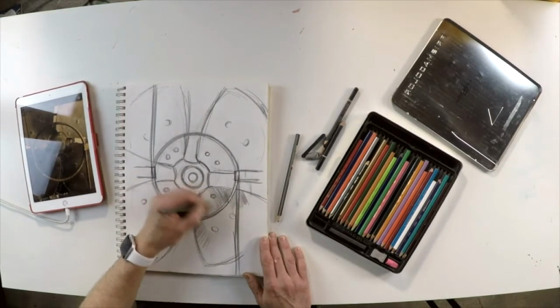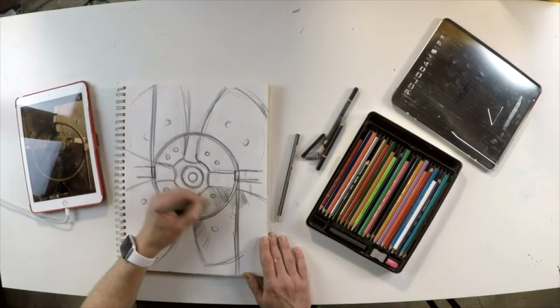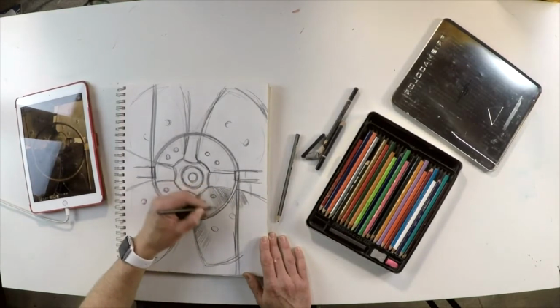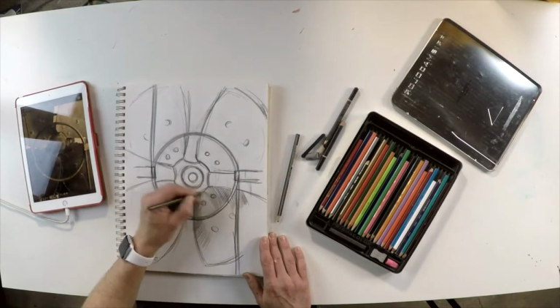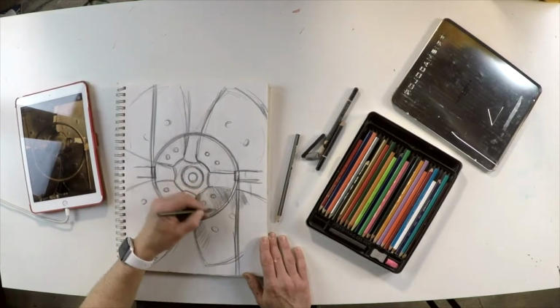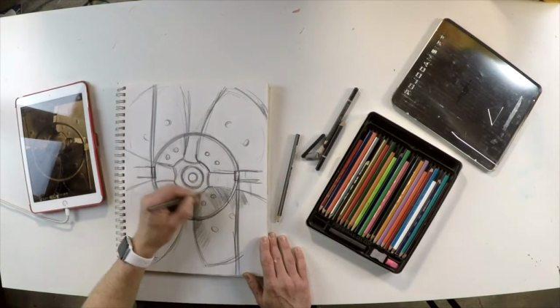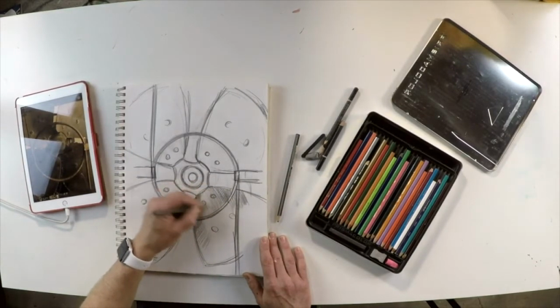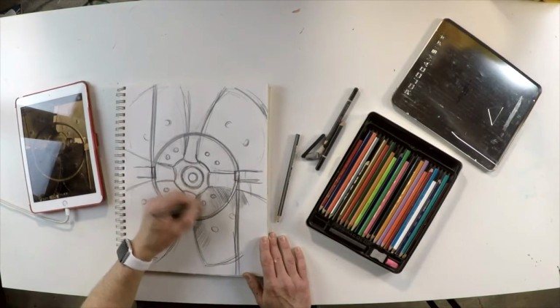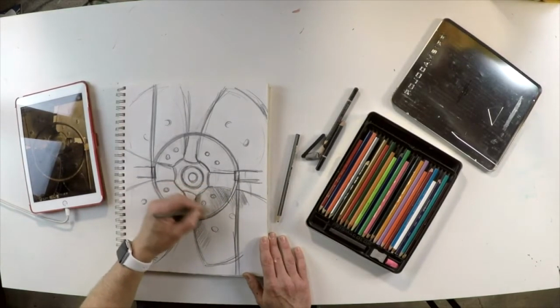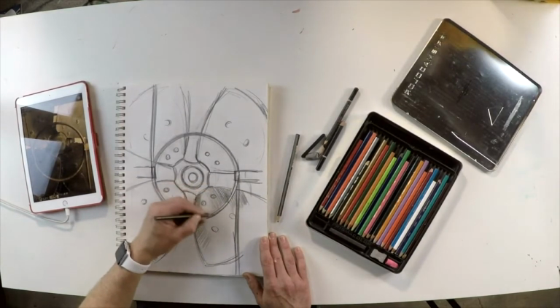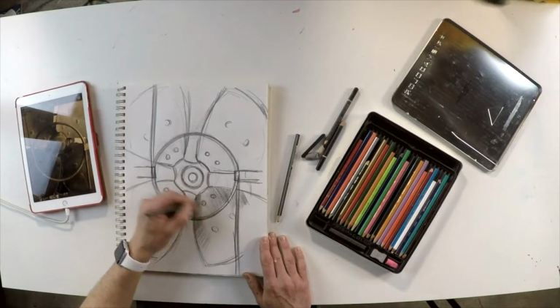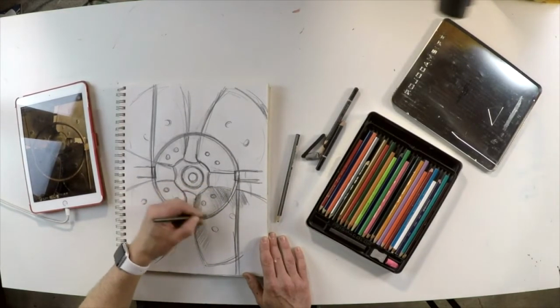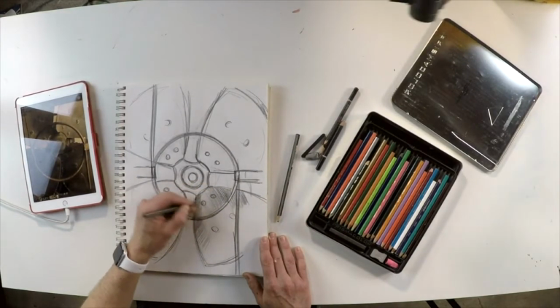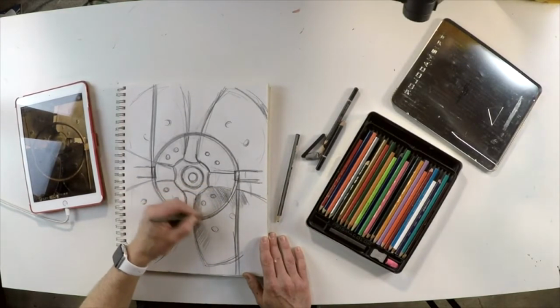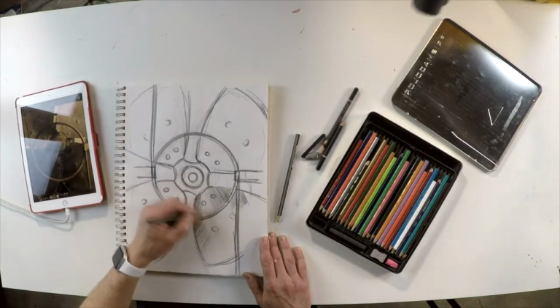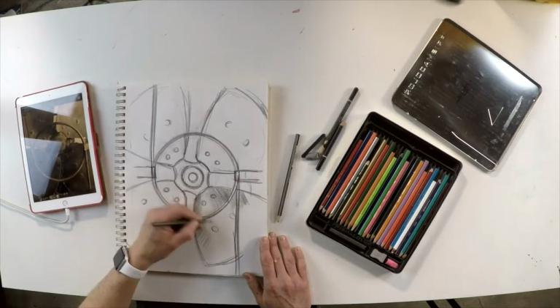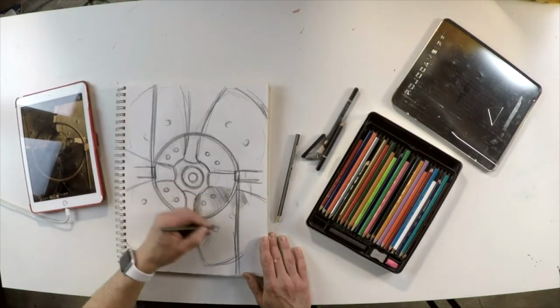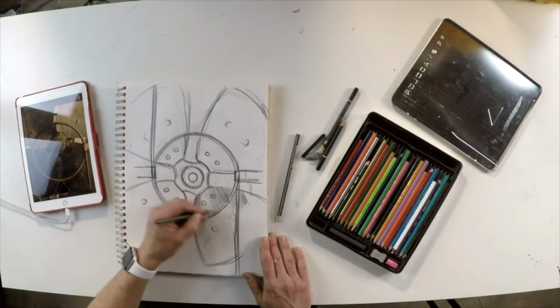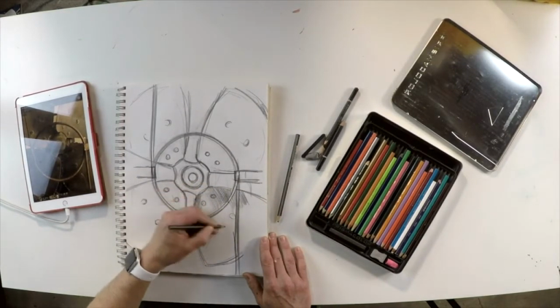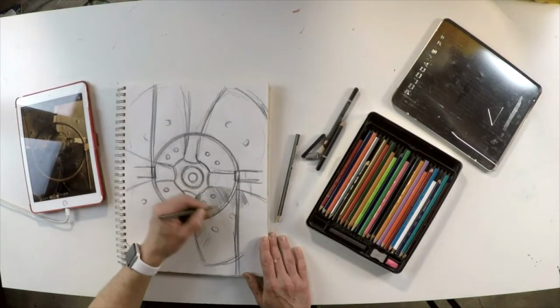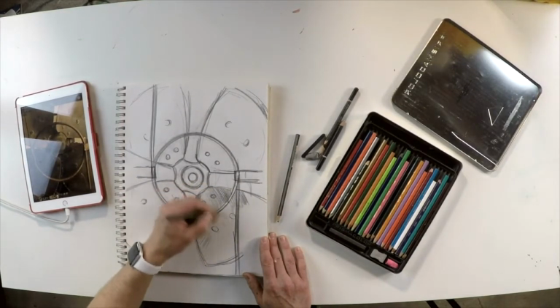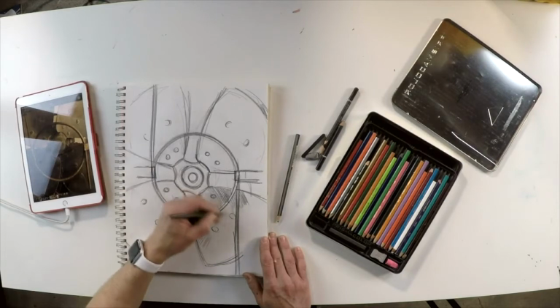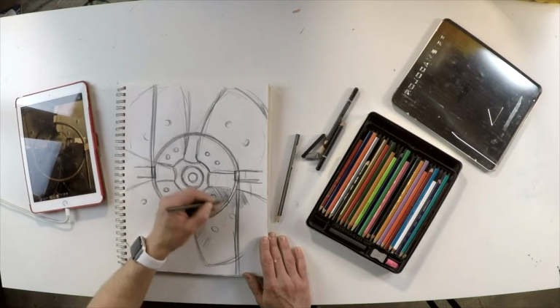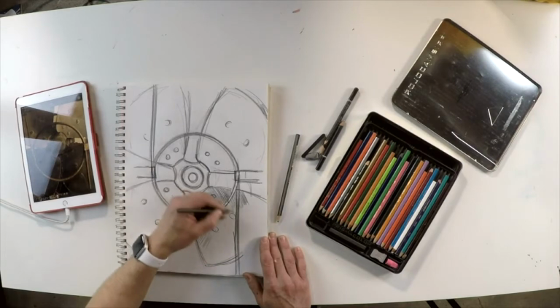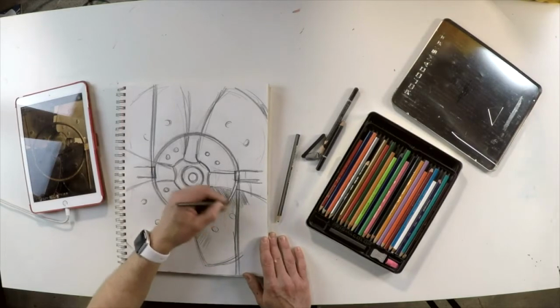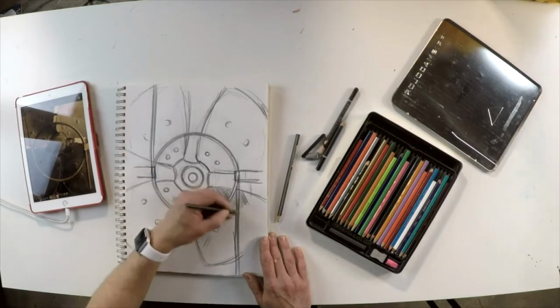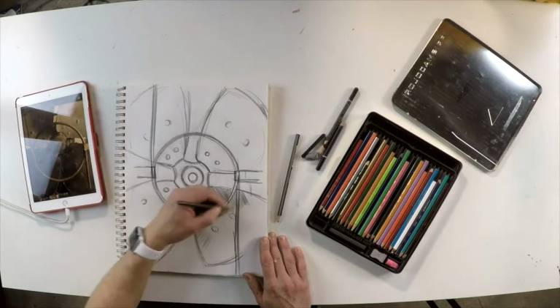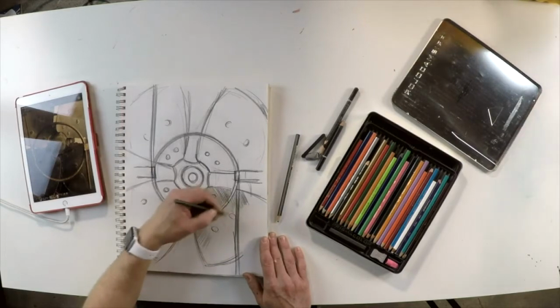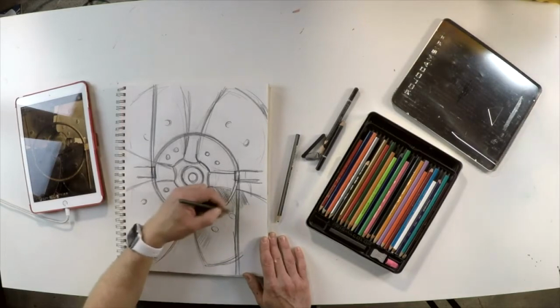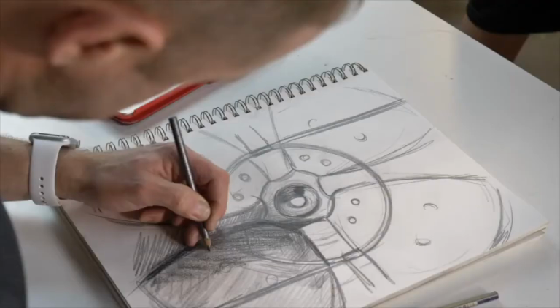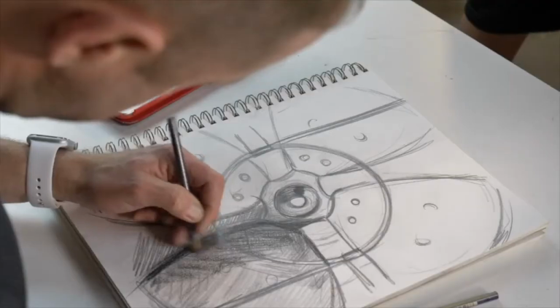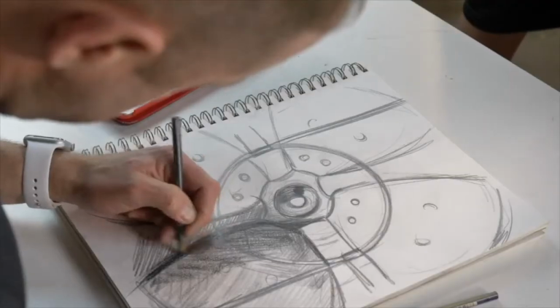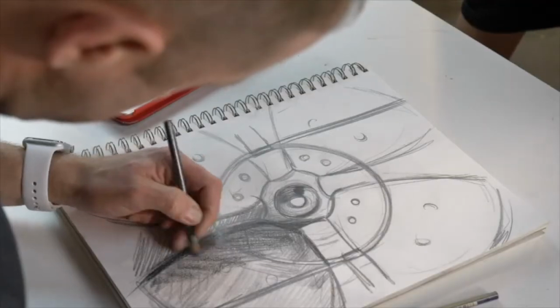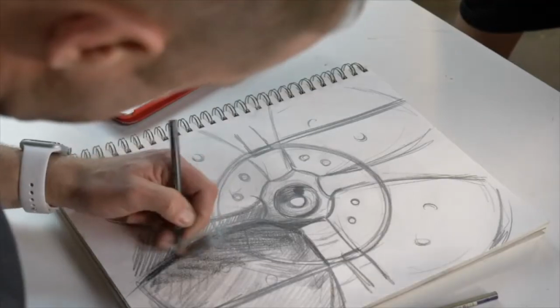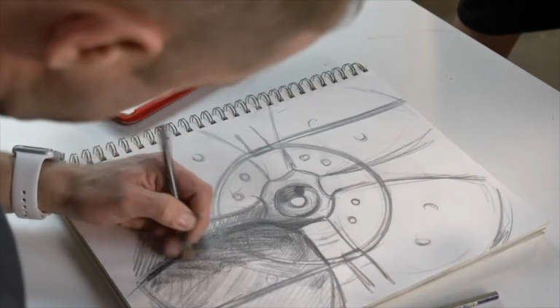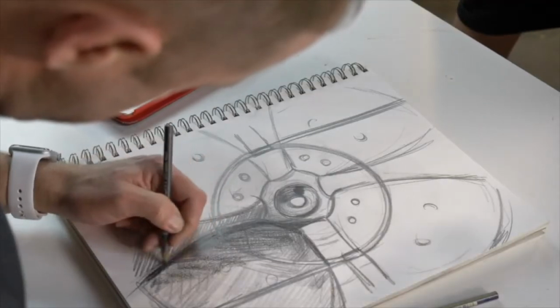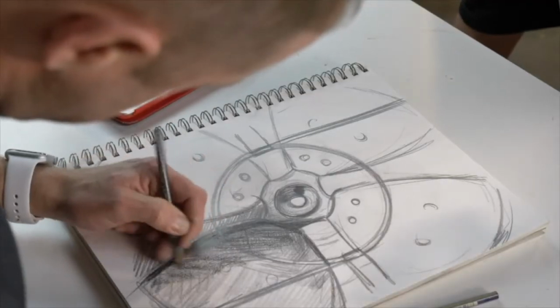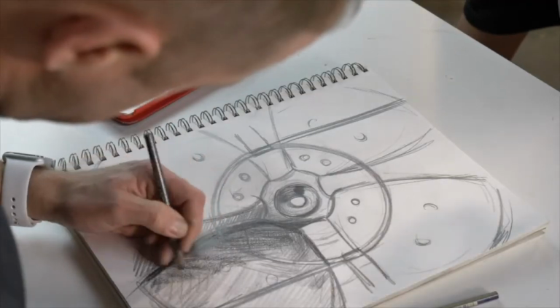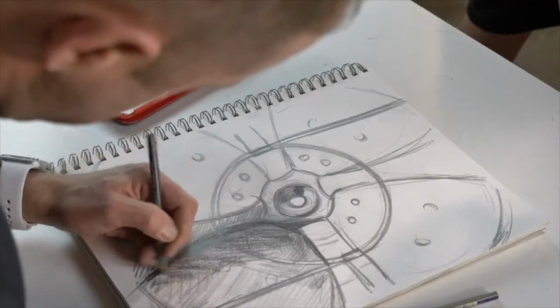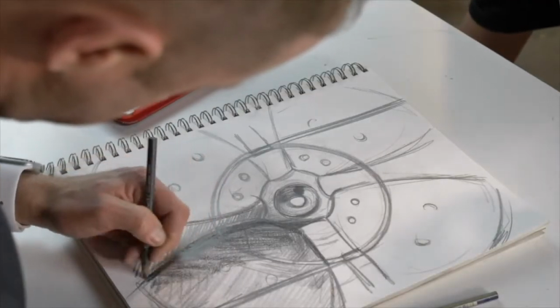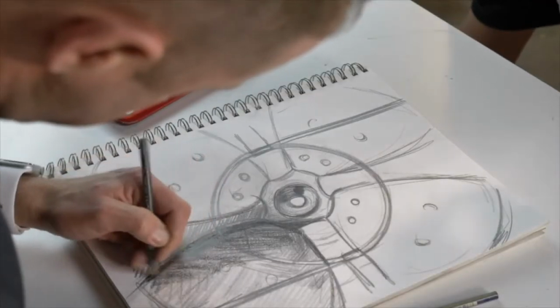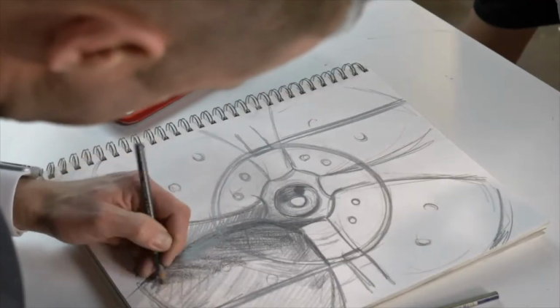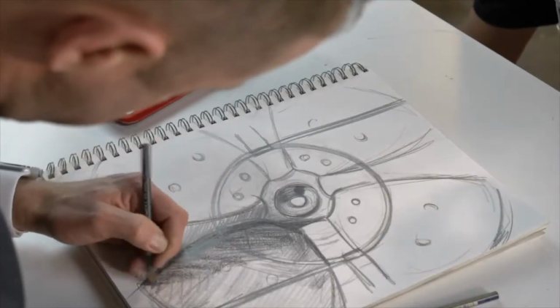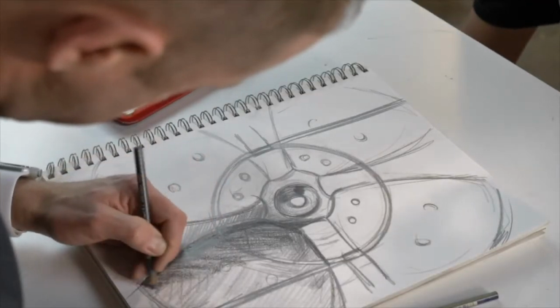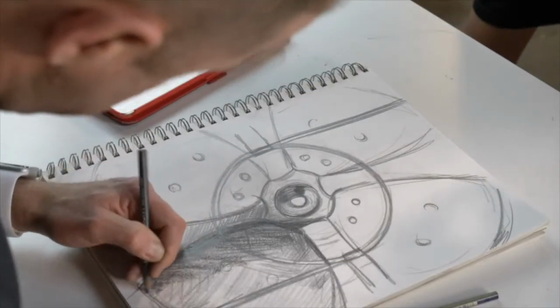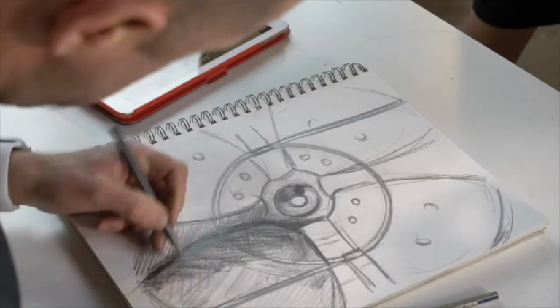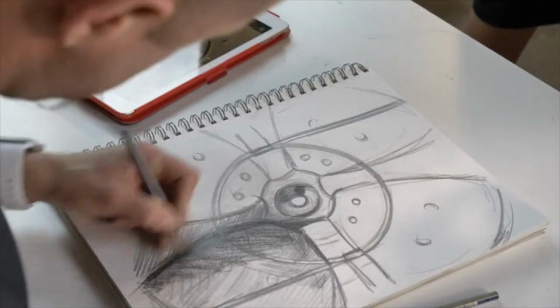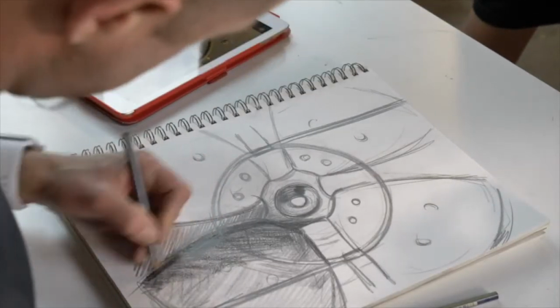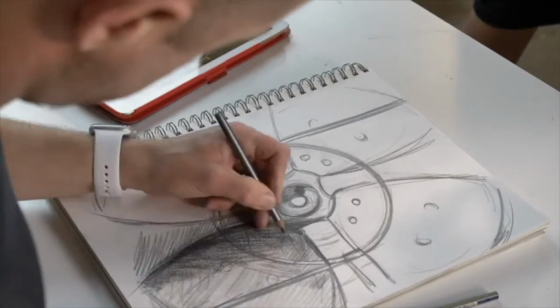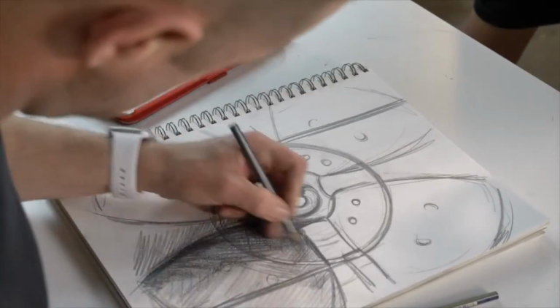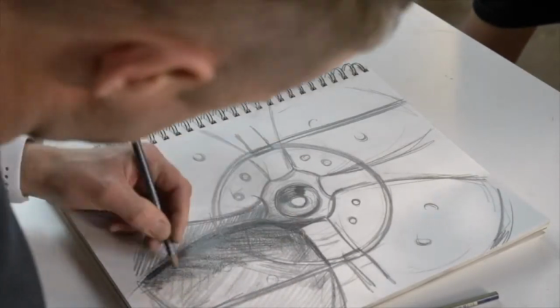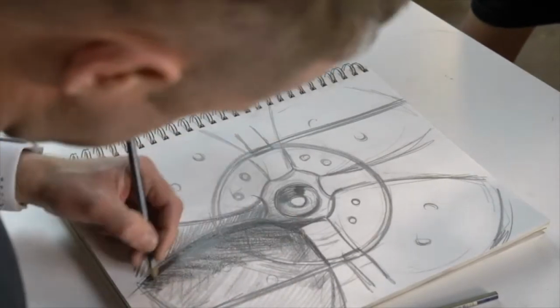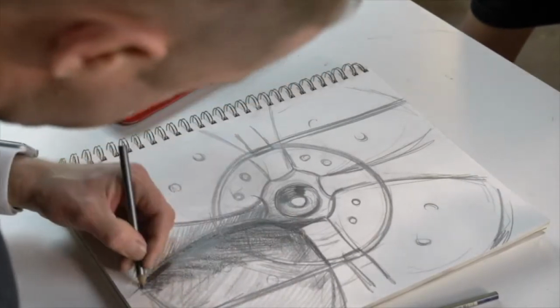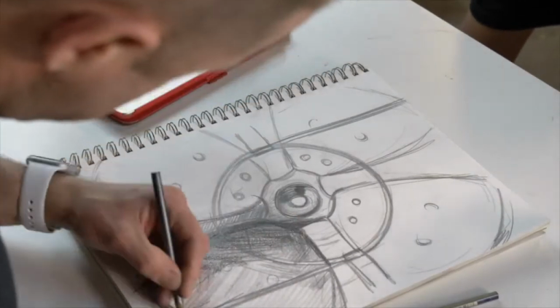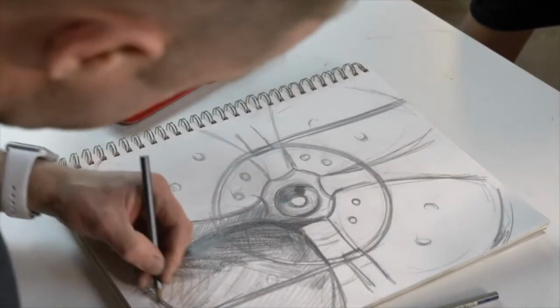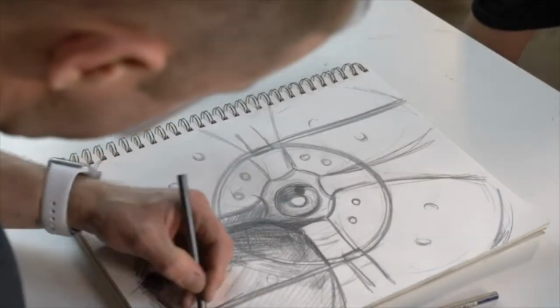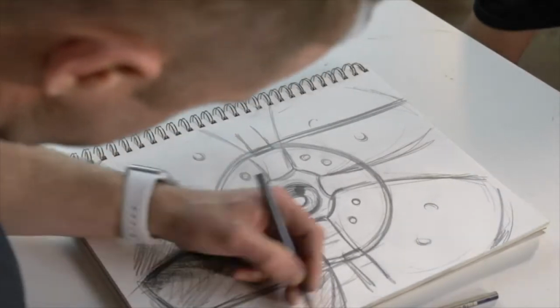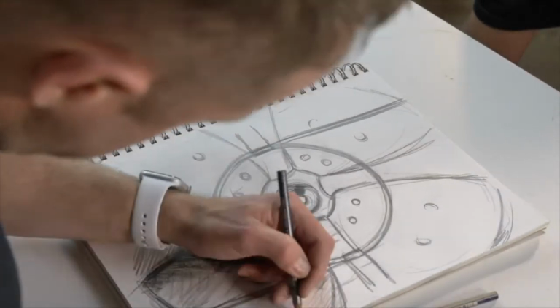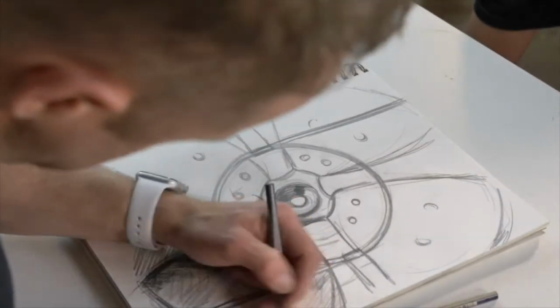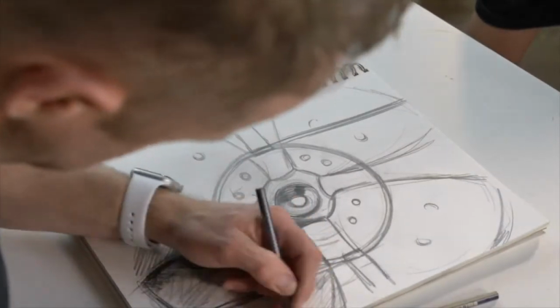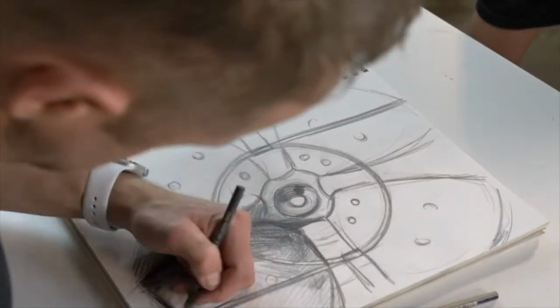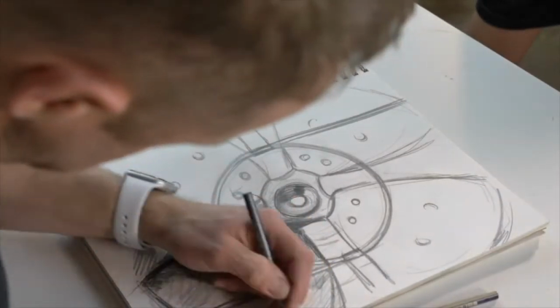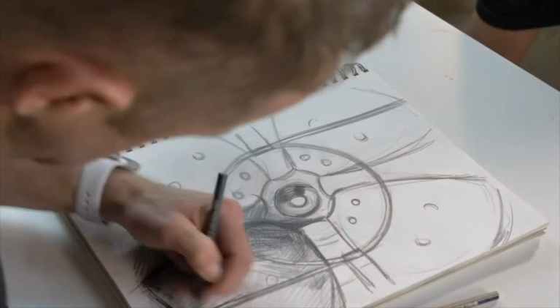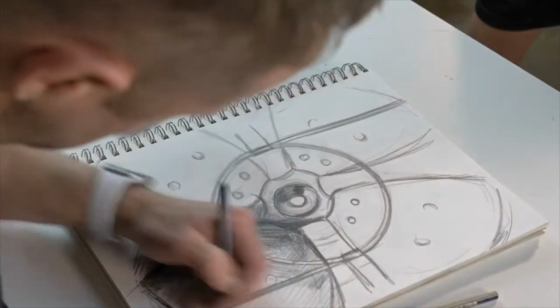For the shading on this project, I'm using a mixture of hatching and cross-hatching lines — basically lines that intersect each other going back and forth.